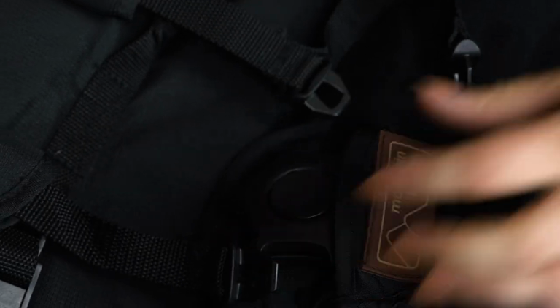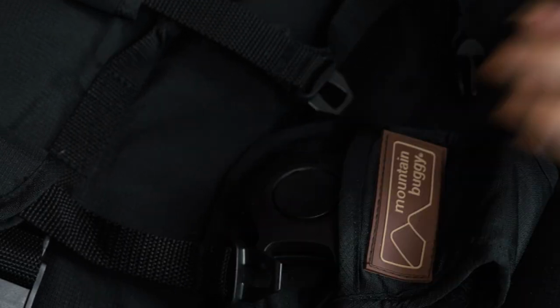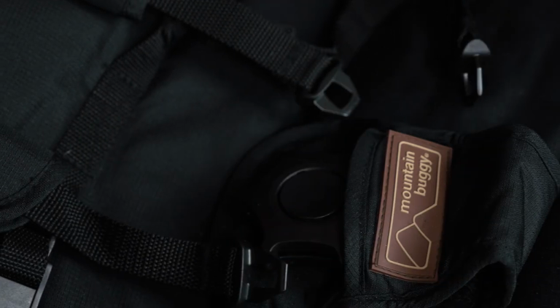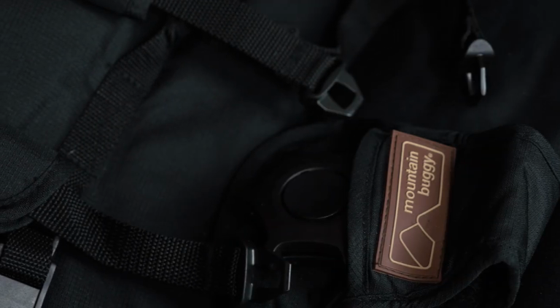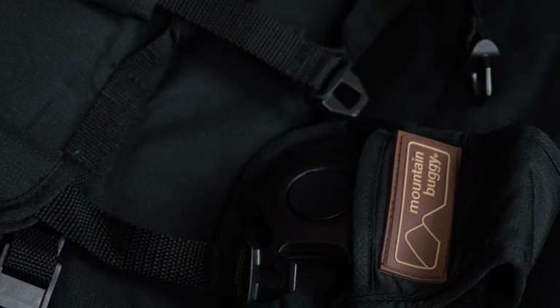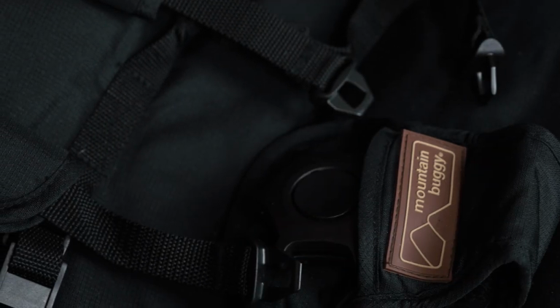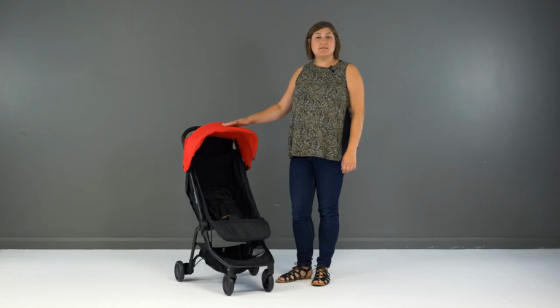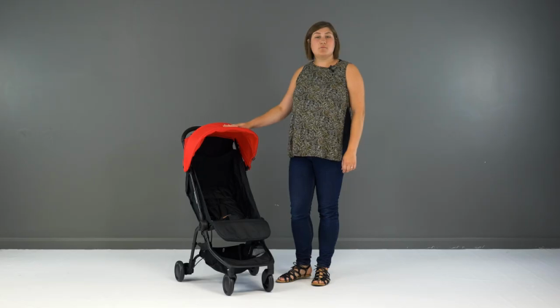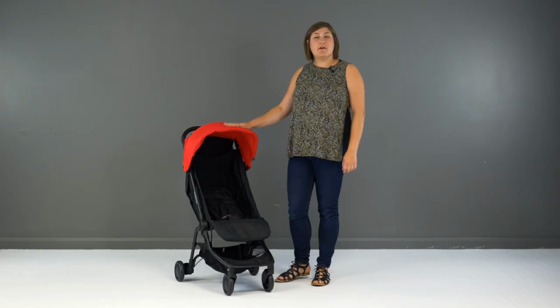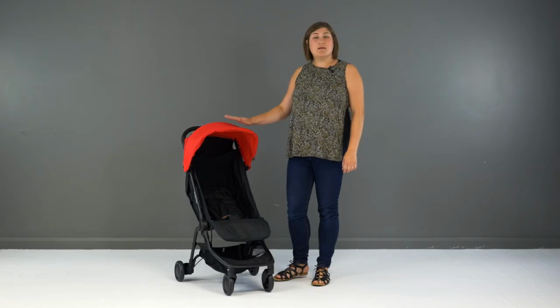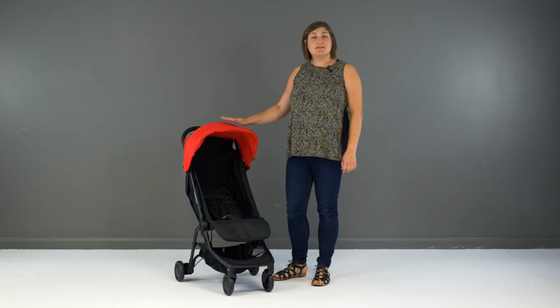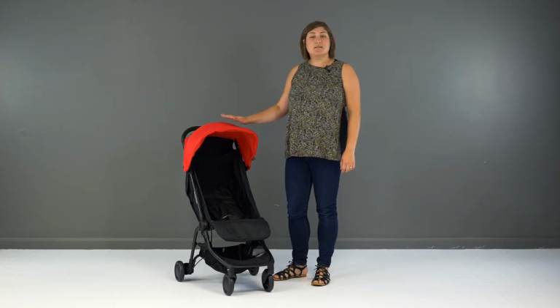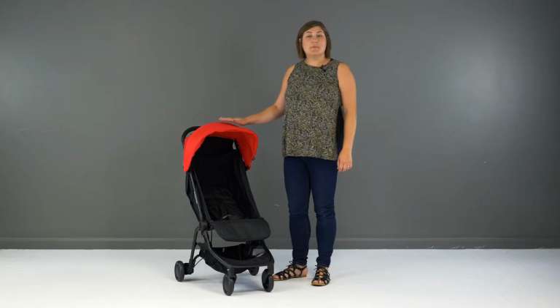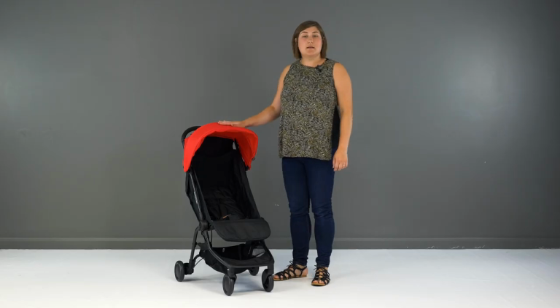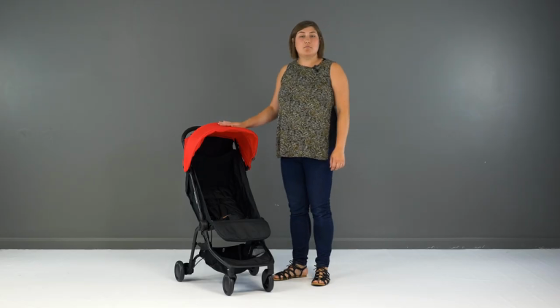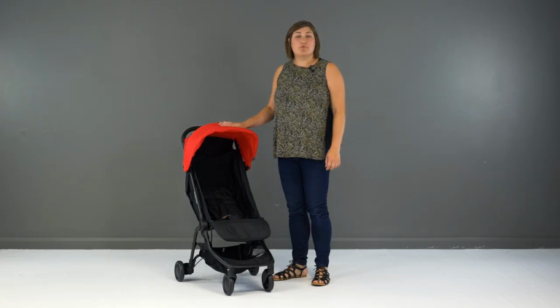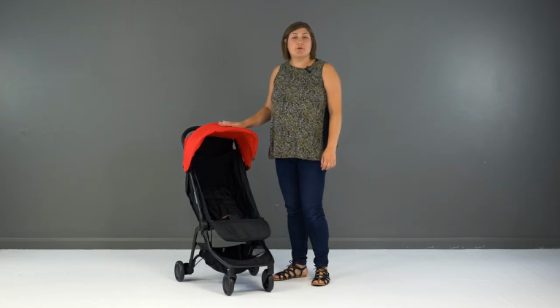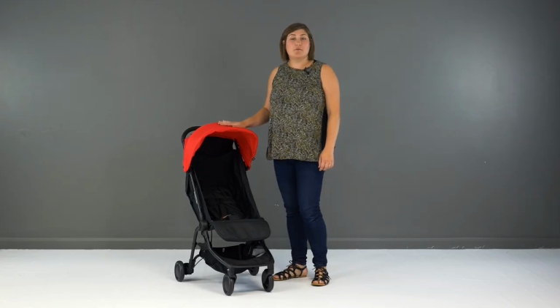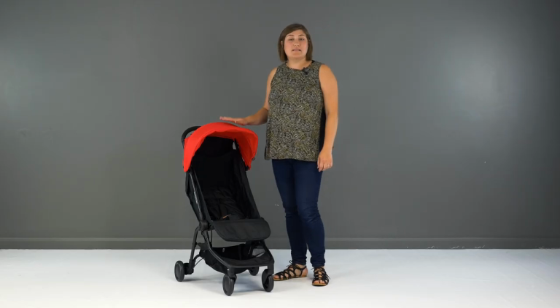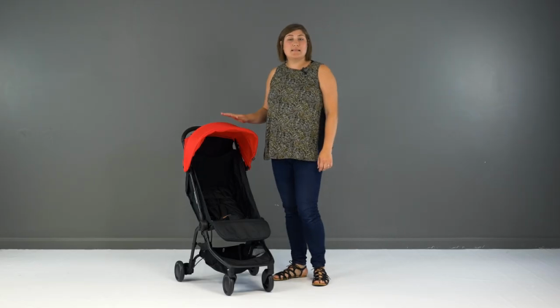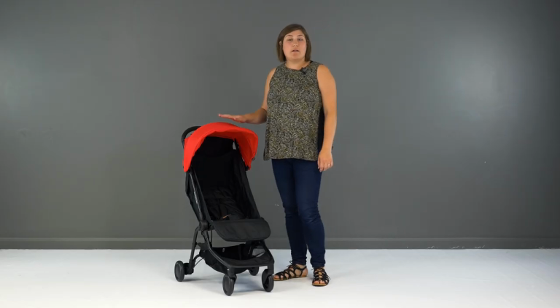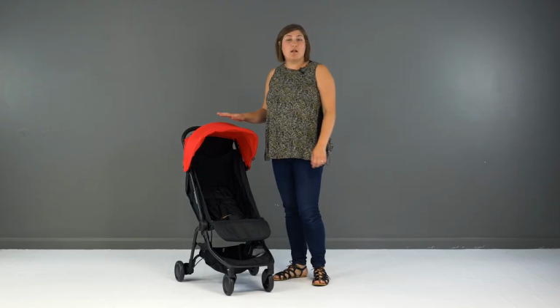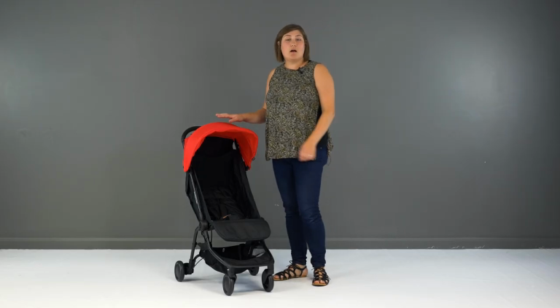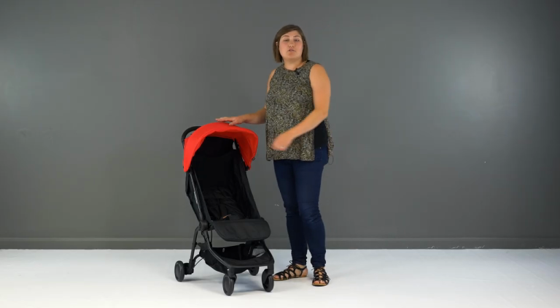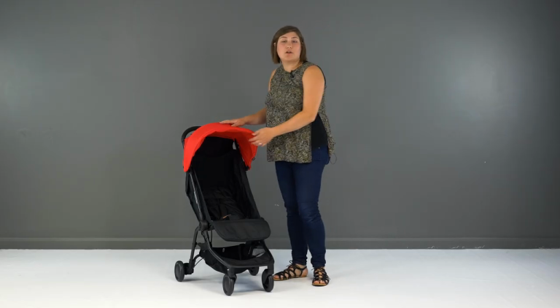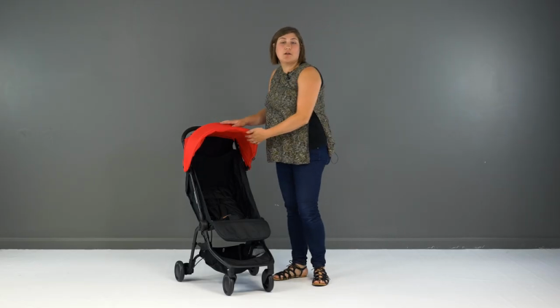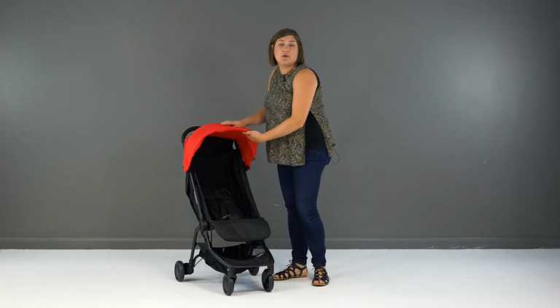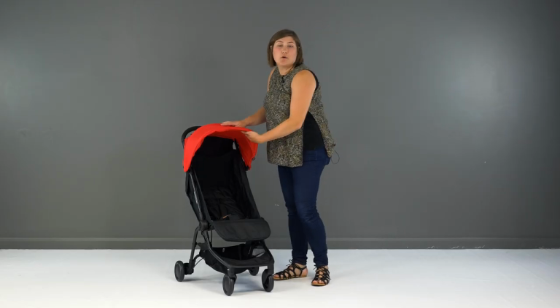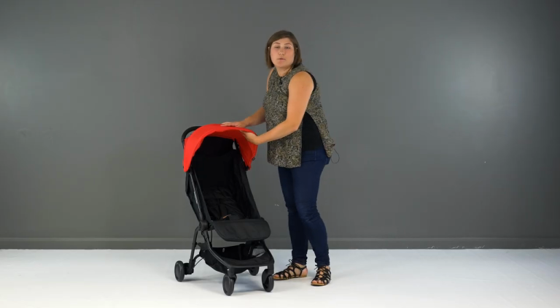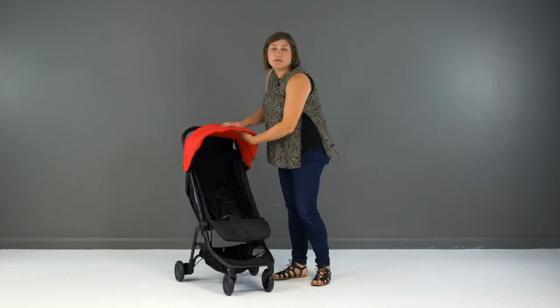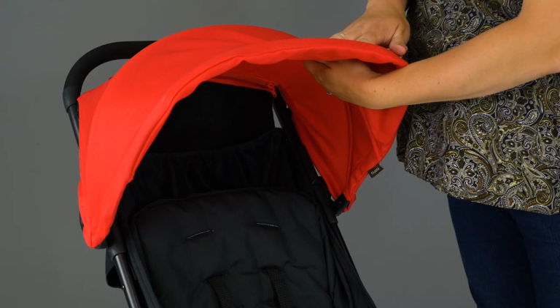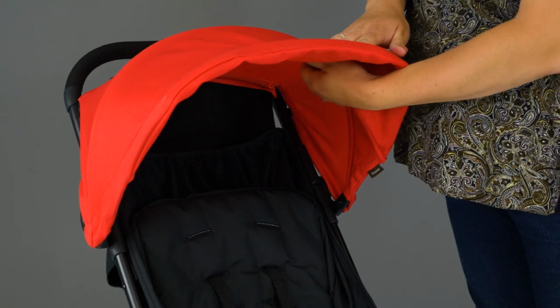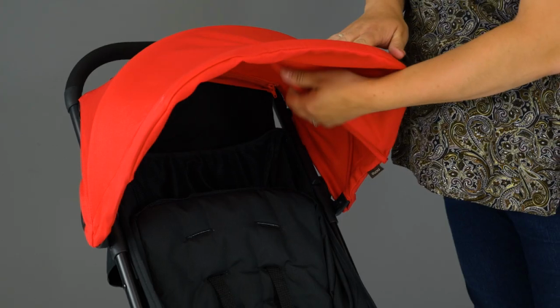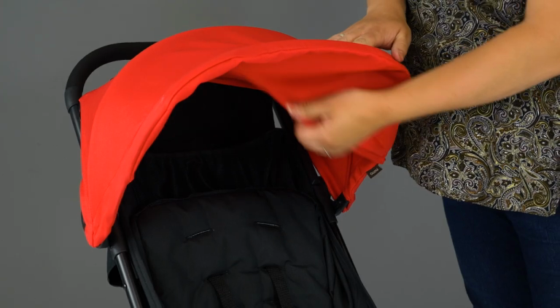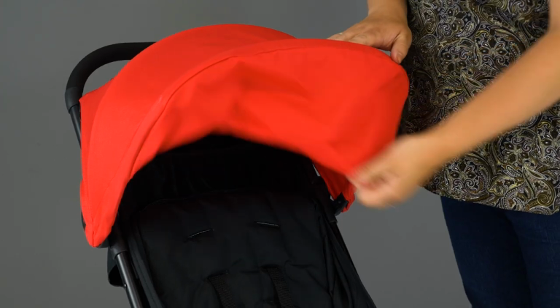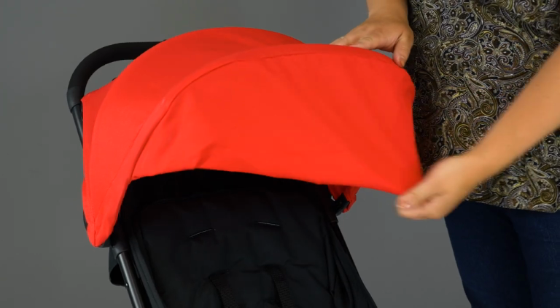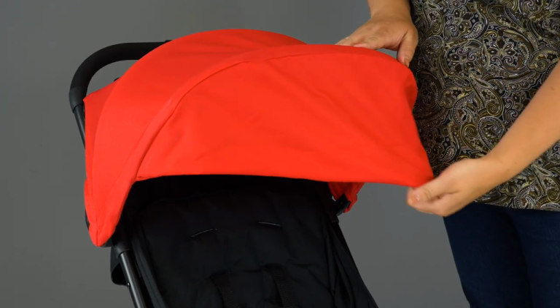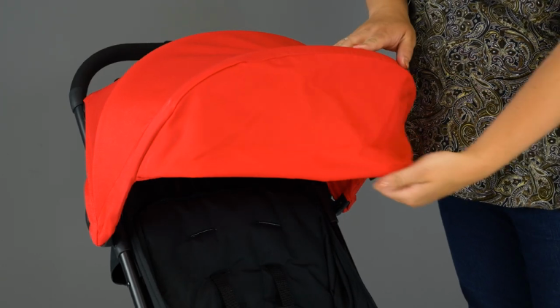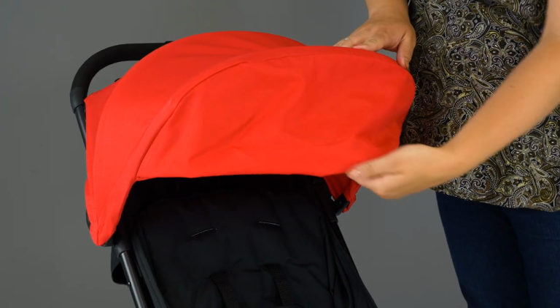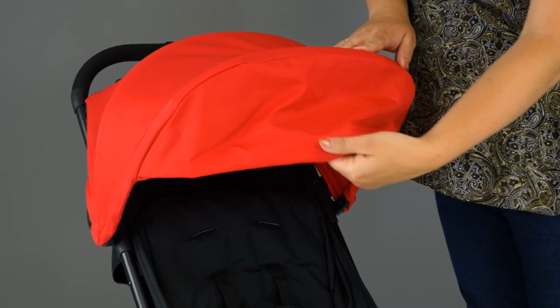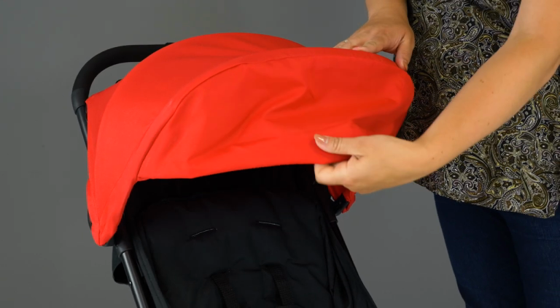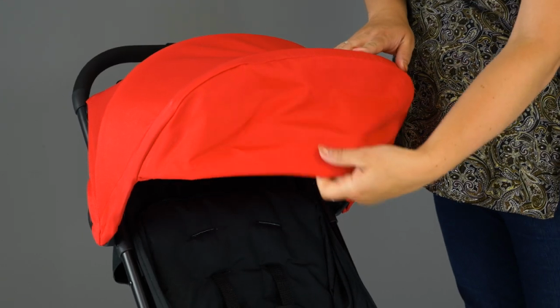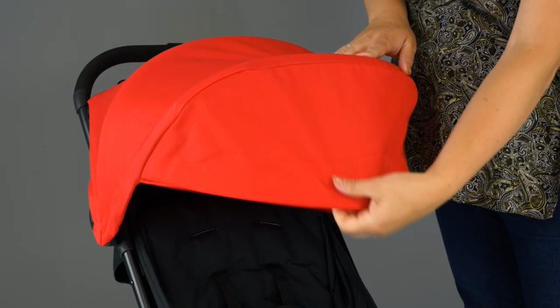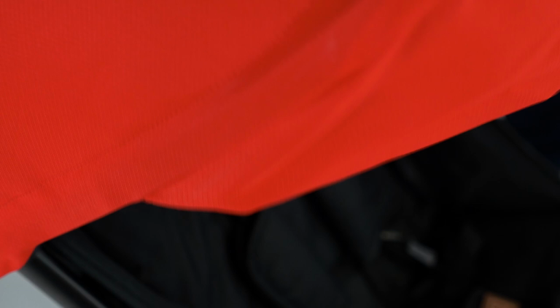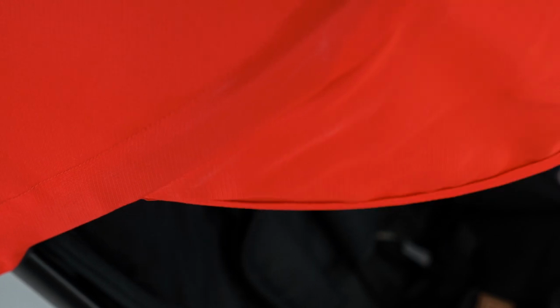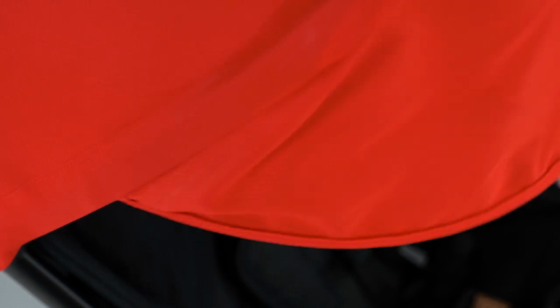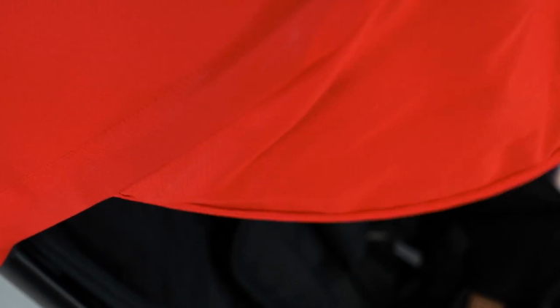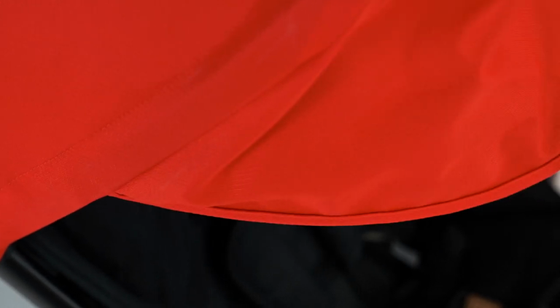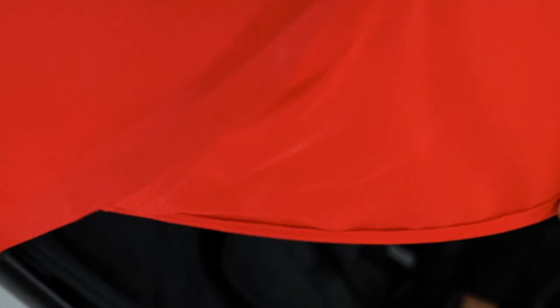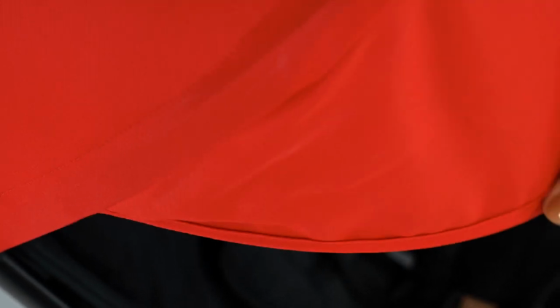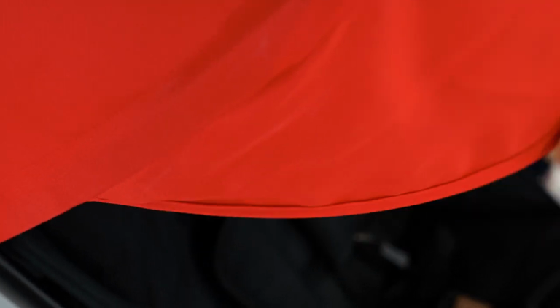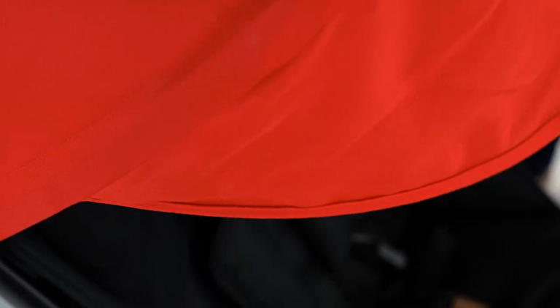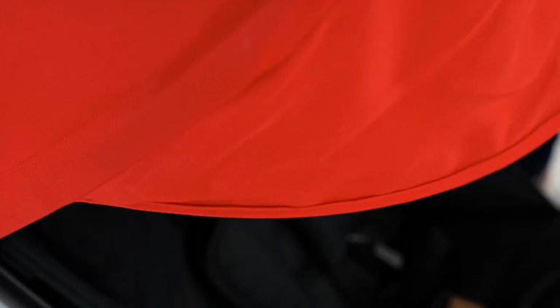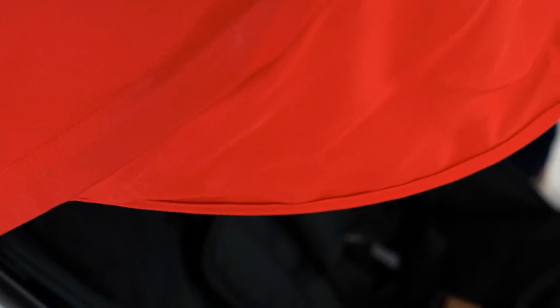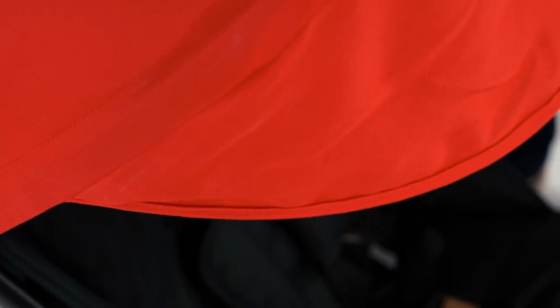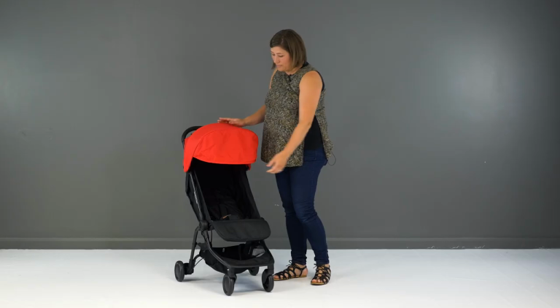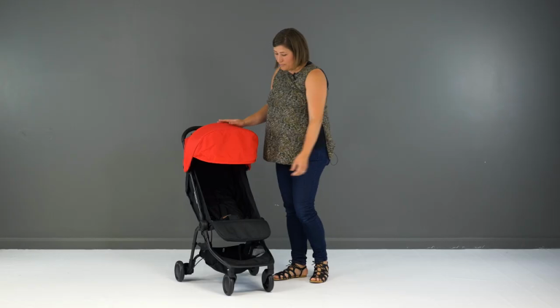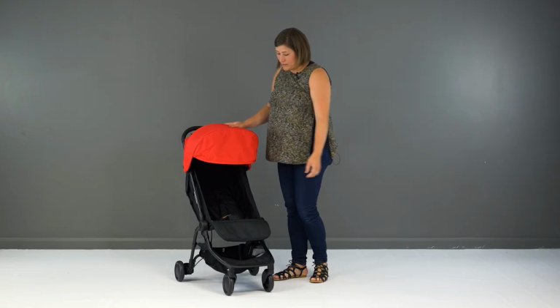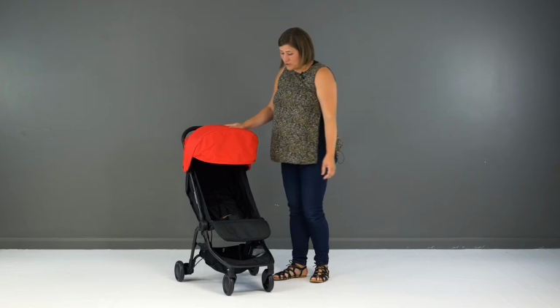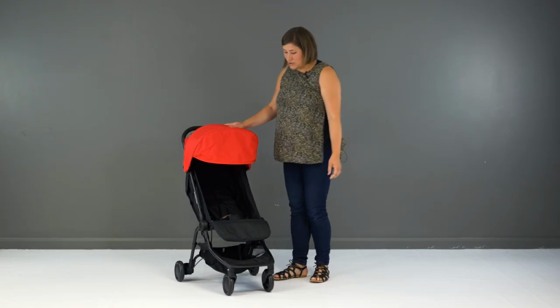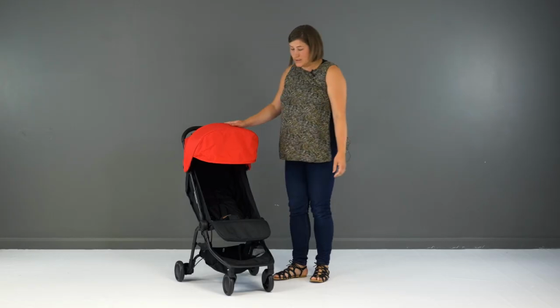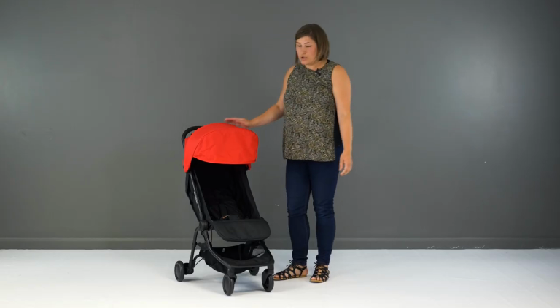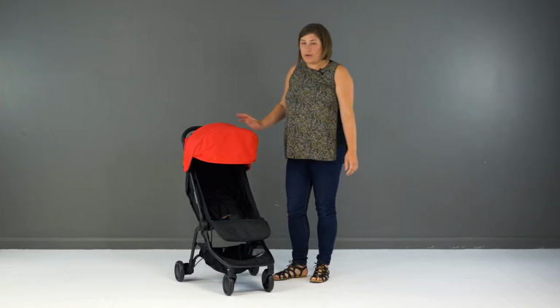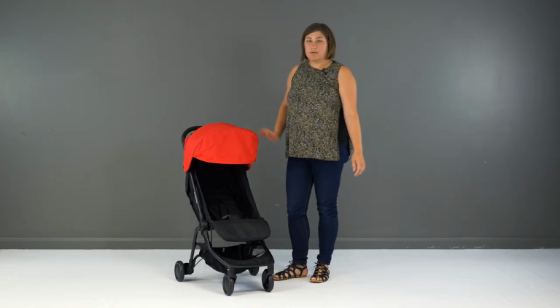The hood is somewhere else that's been improved. It's now larger with a solid fabric sun canopy to extend the coverage to your child.